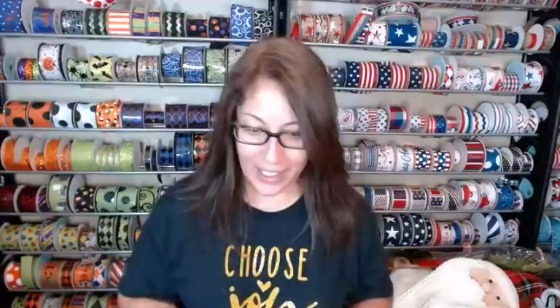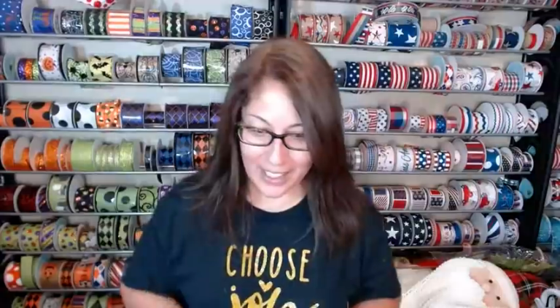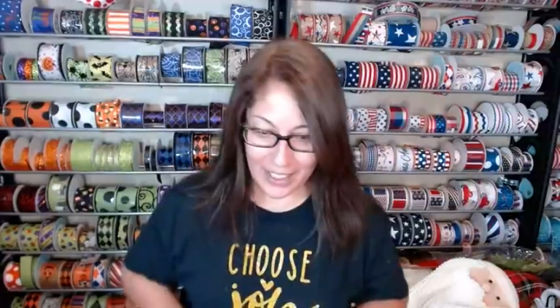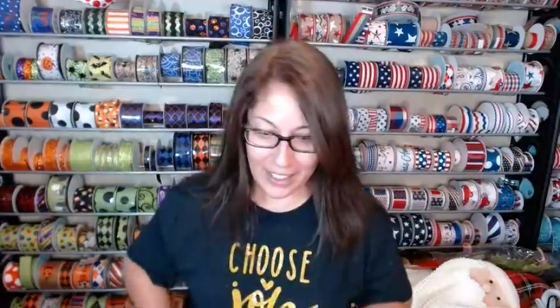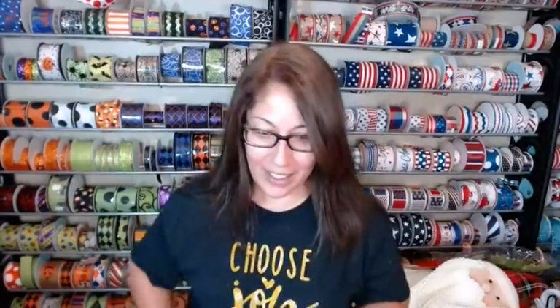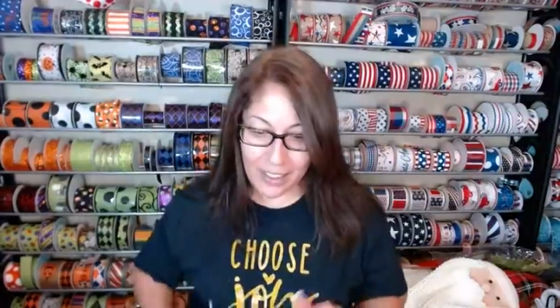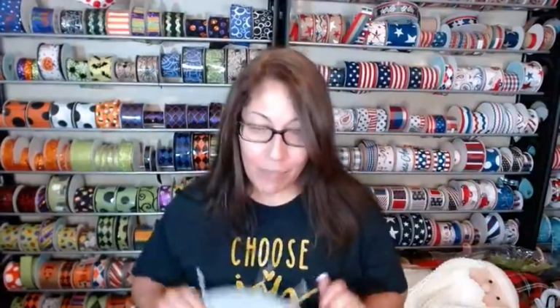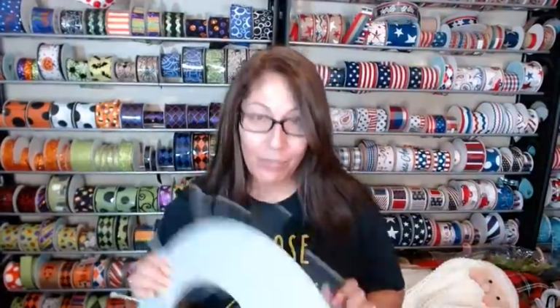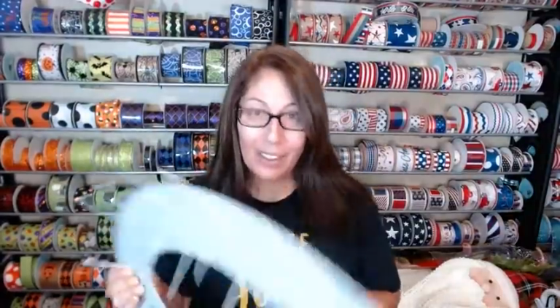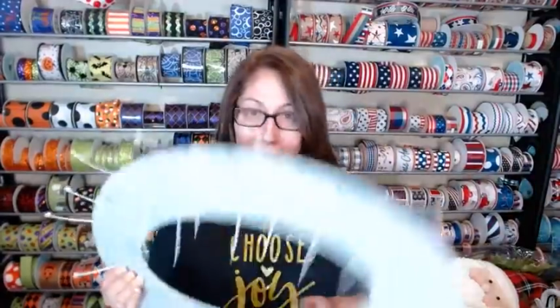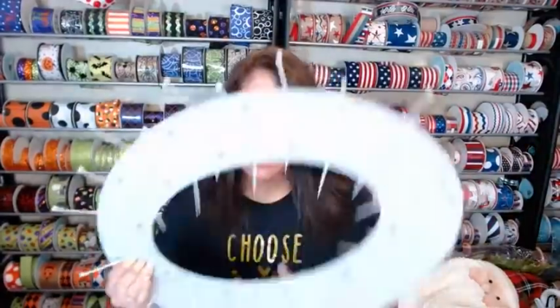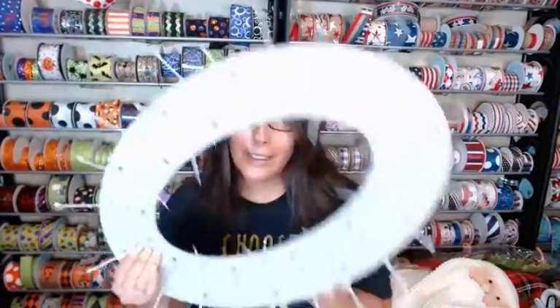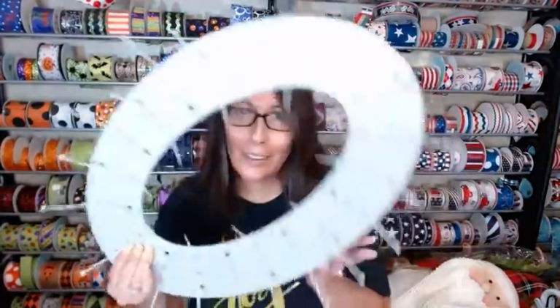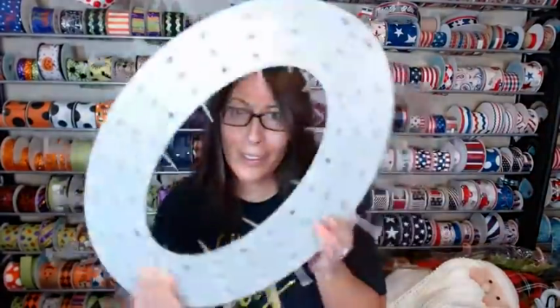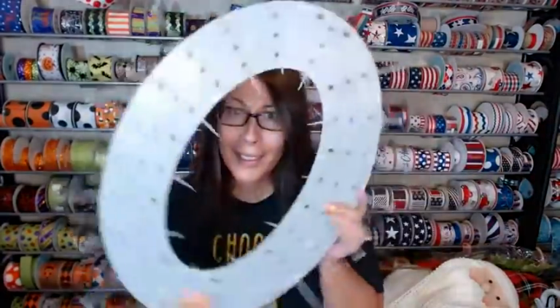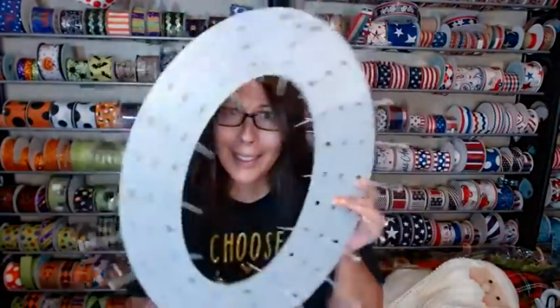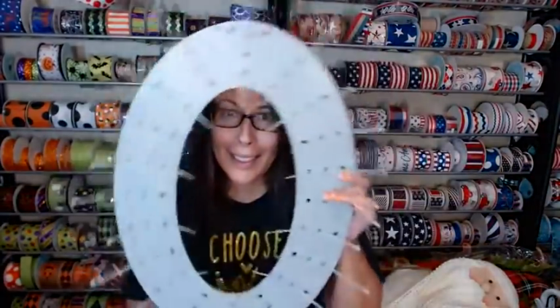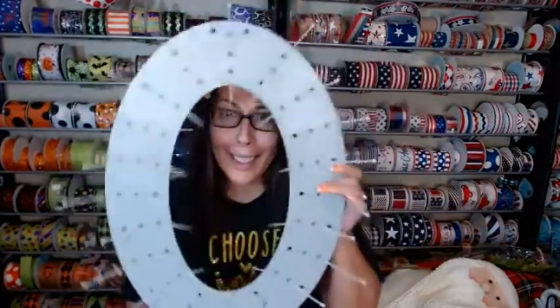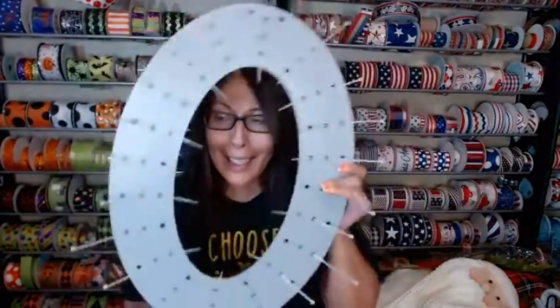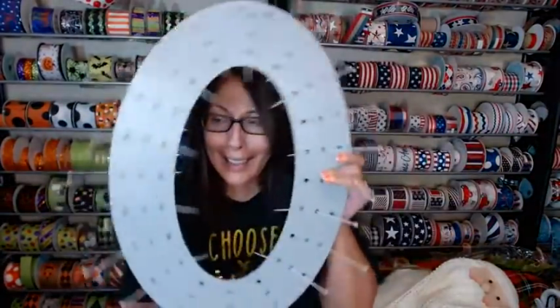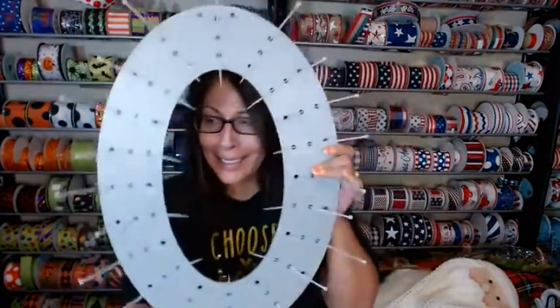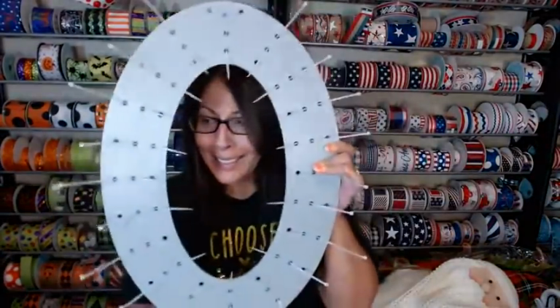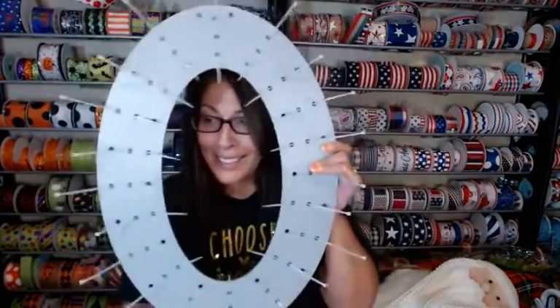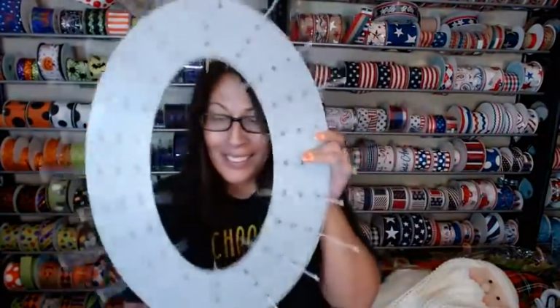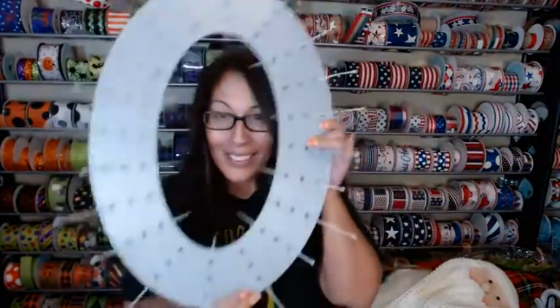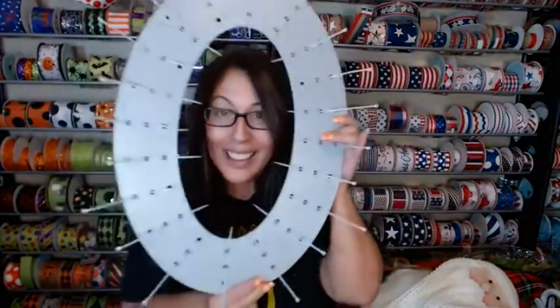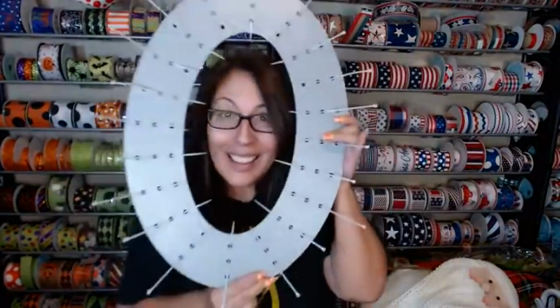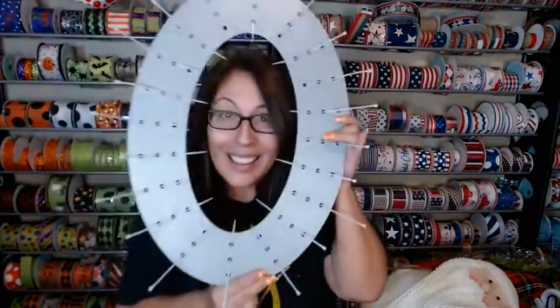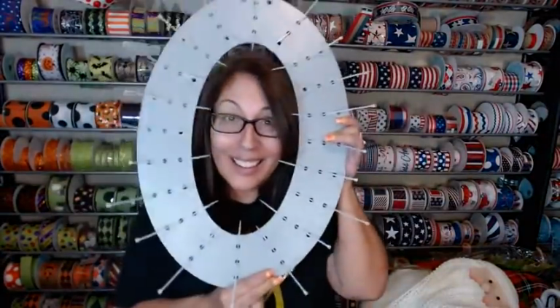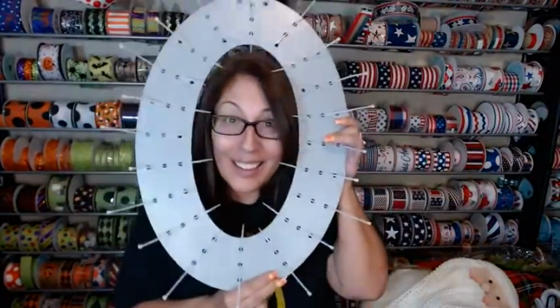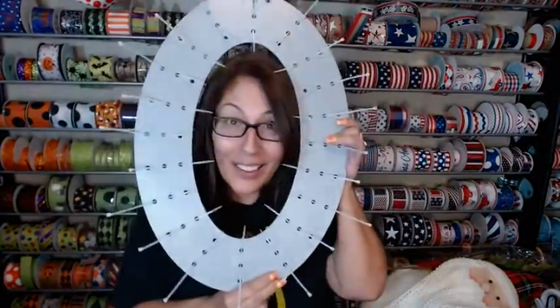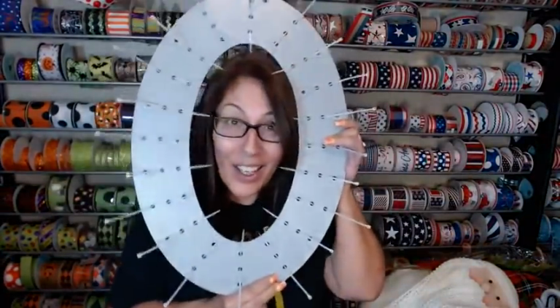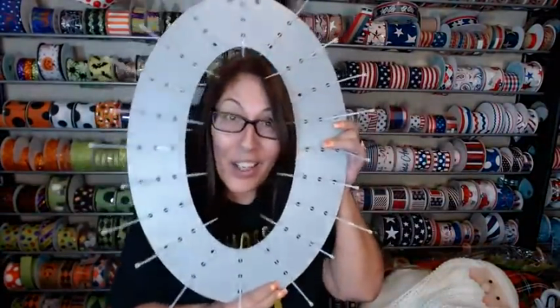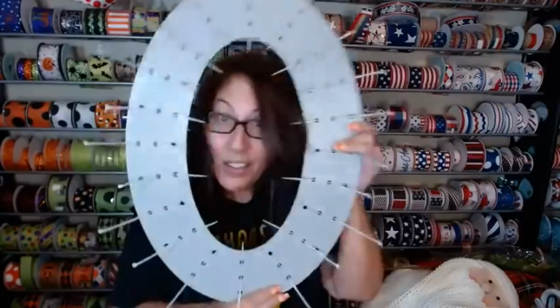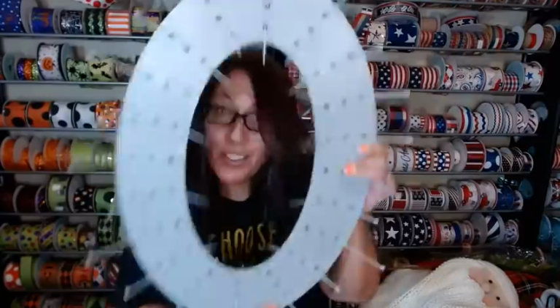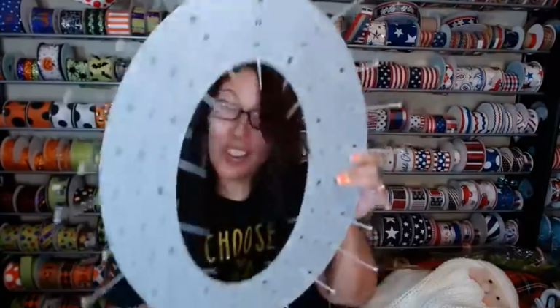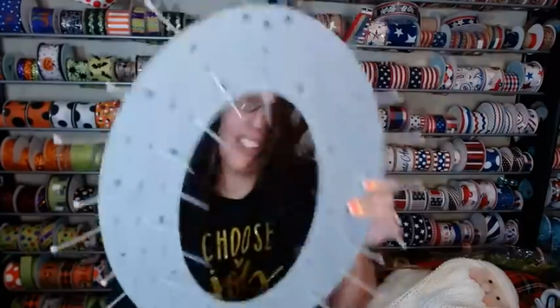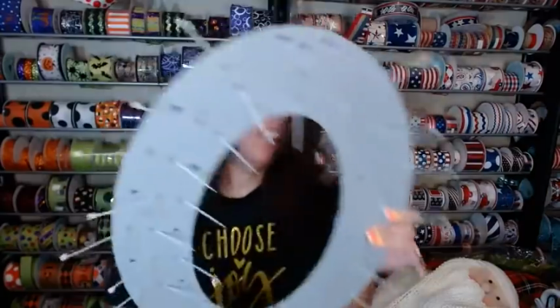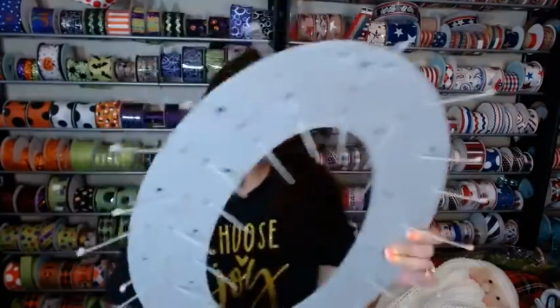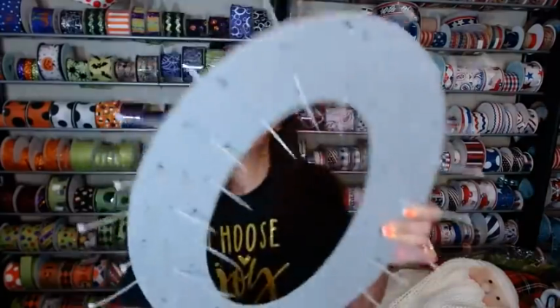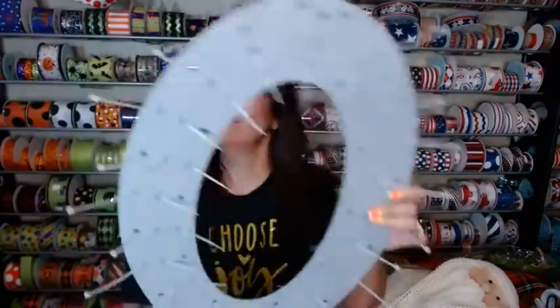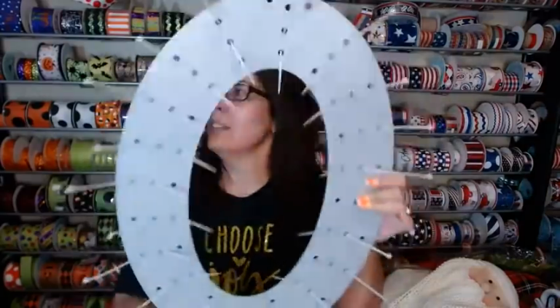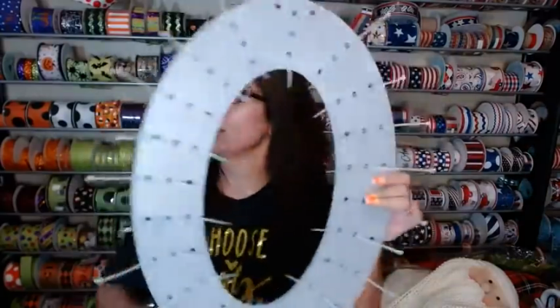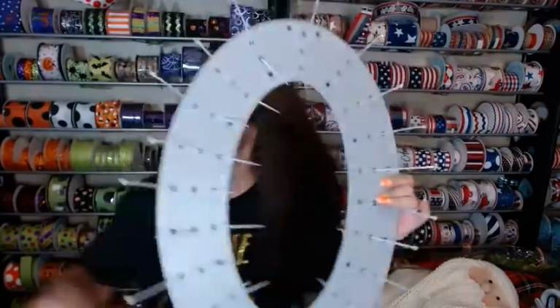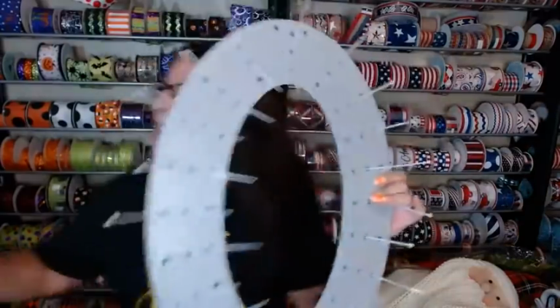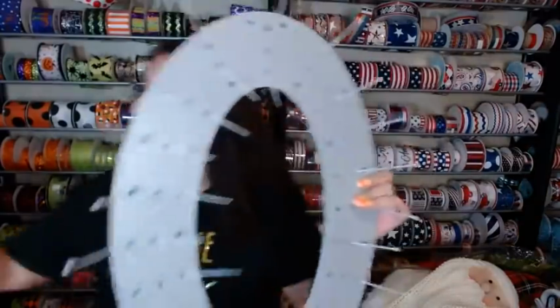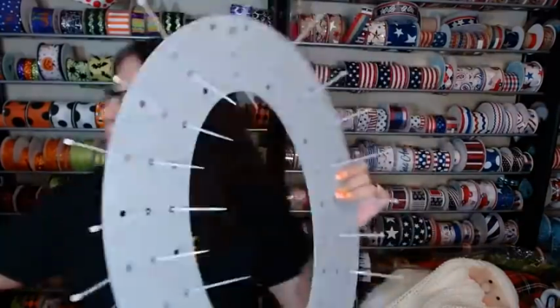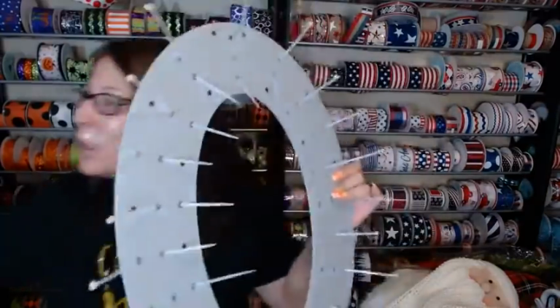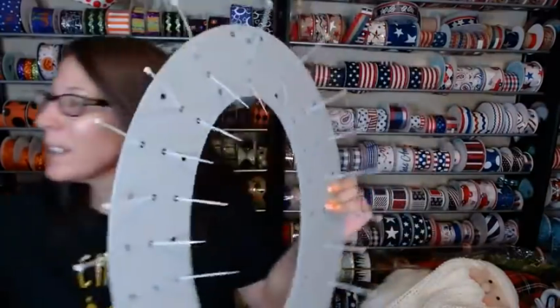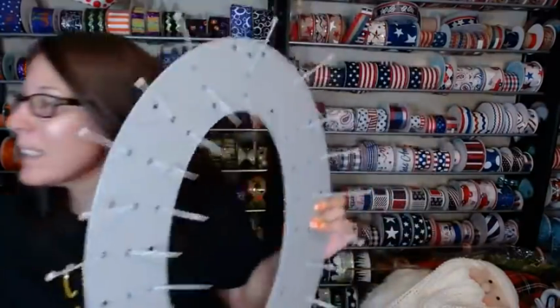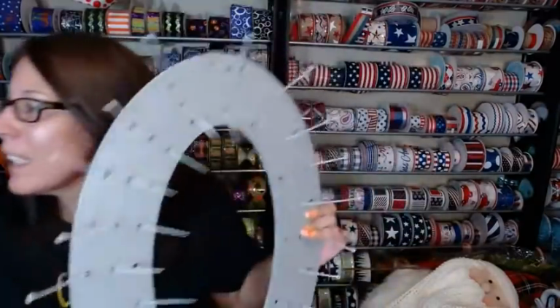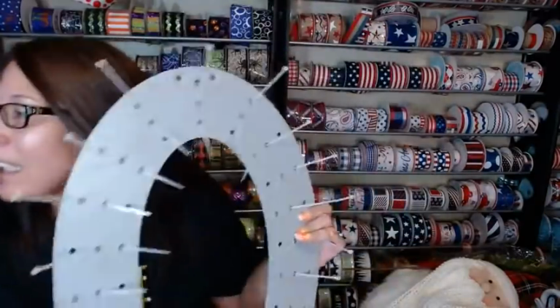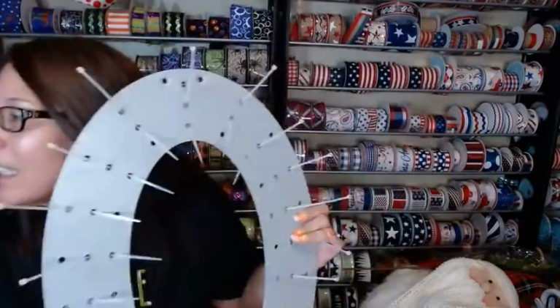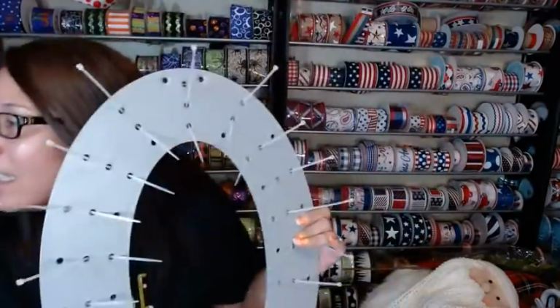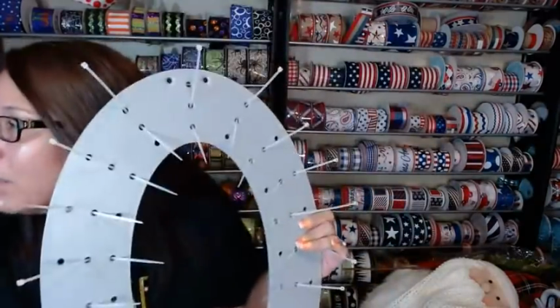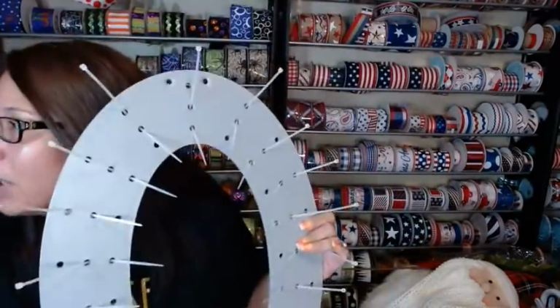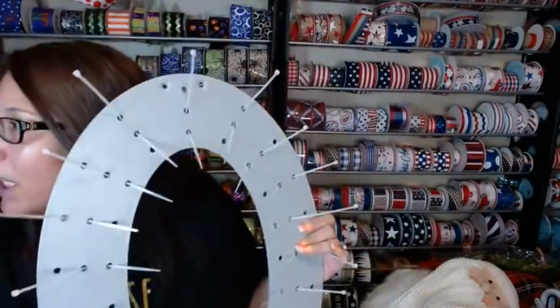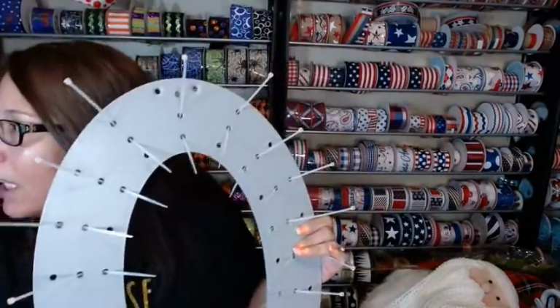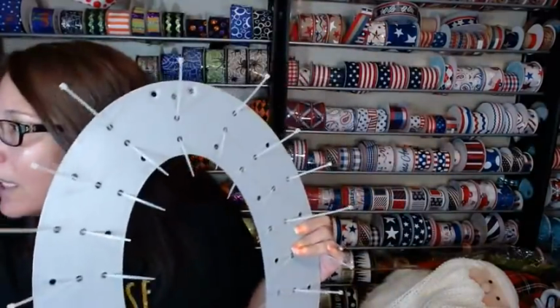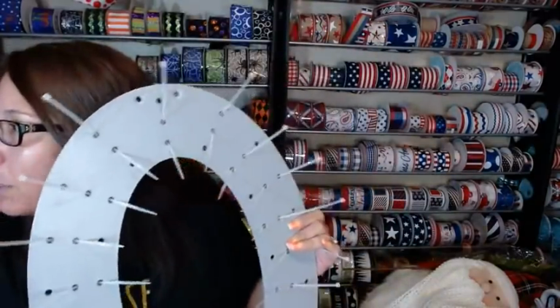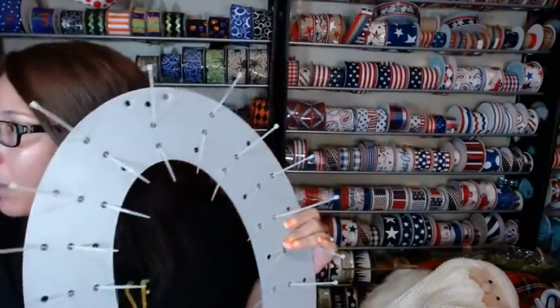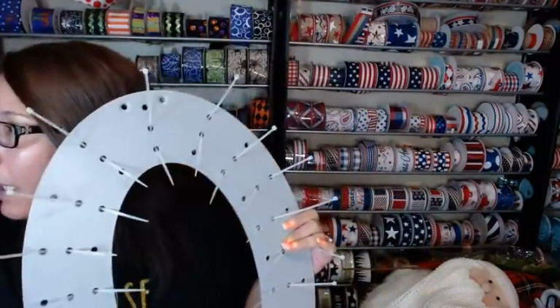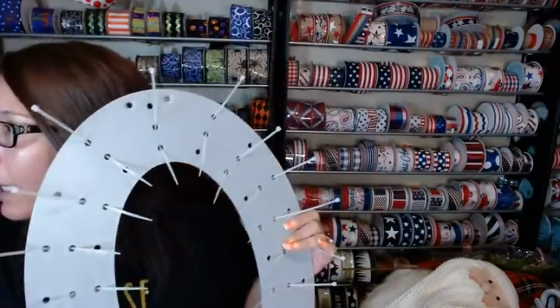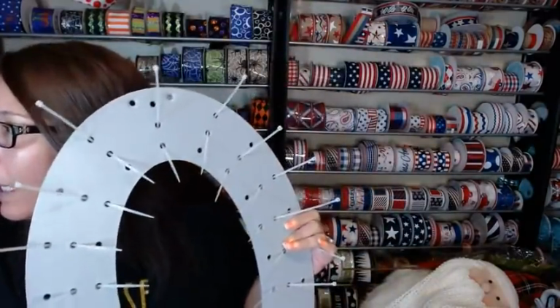Look what I got — we got the new oval, y'all! I'm so excited, come on in, let's play!